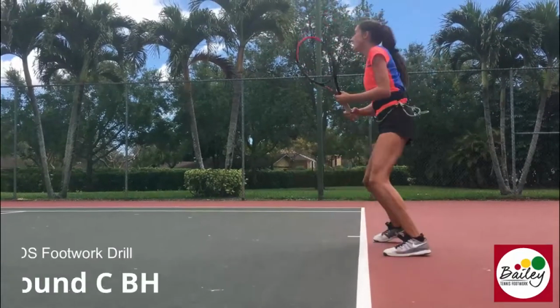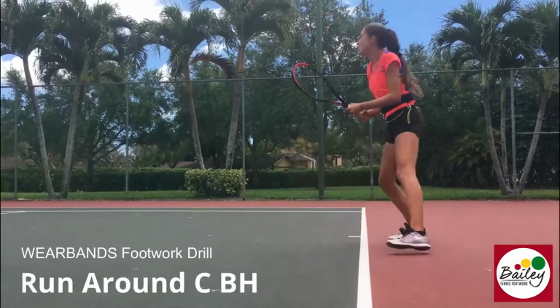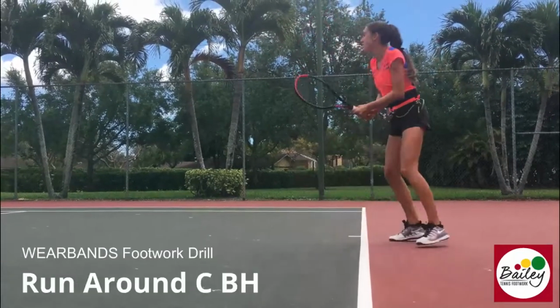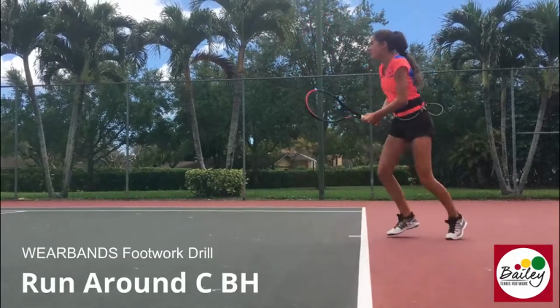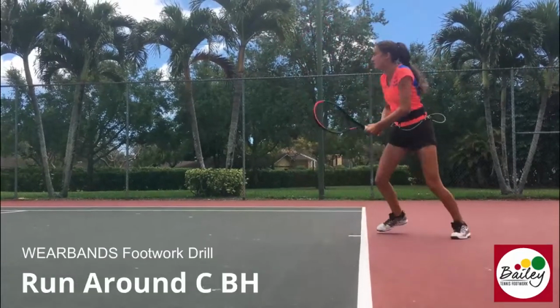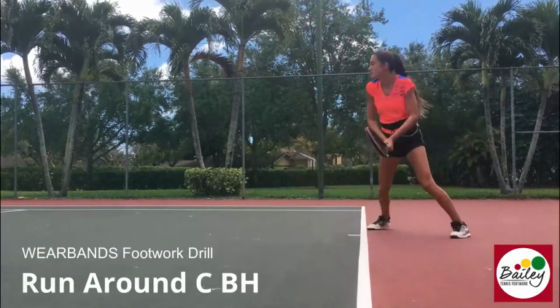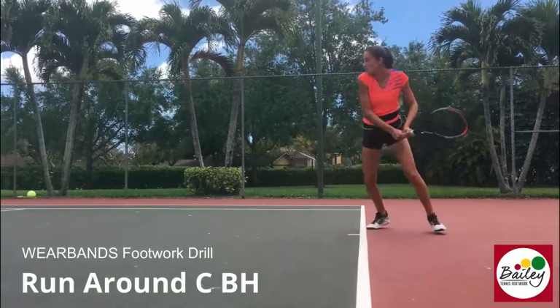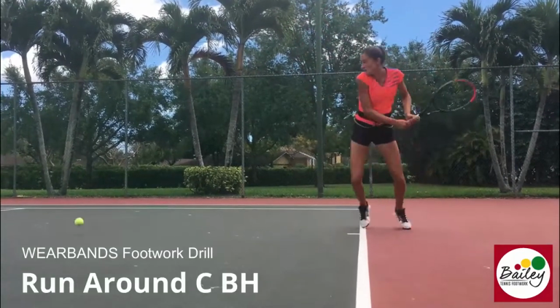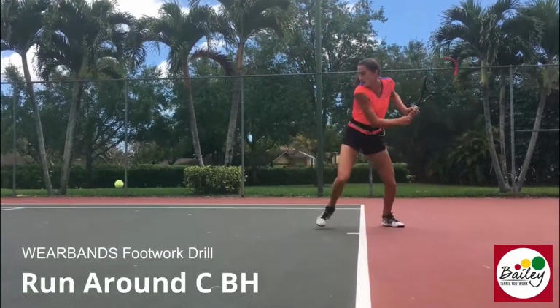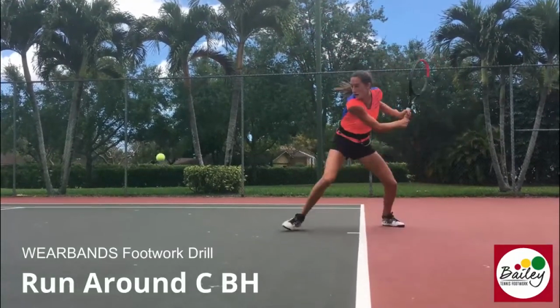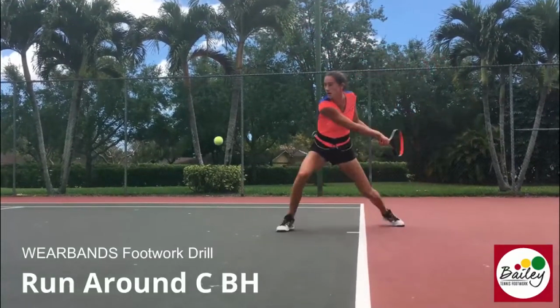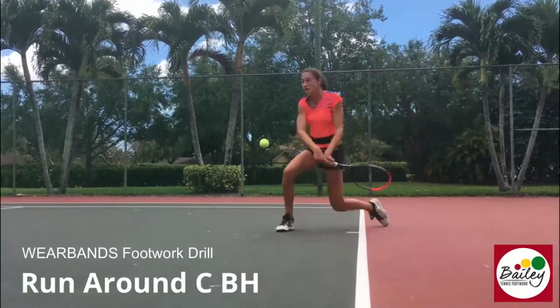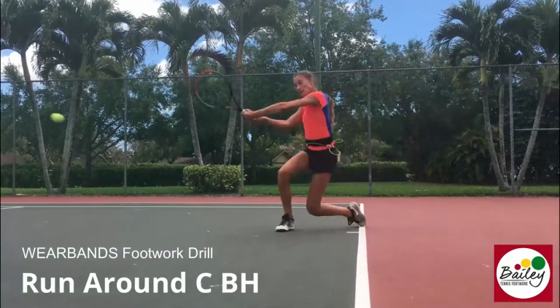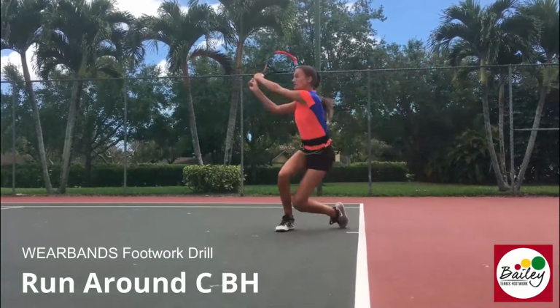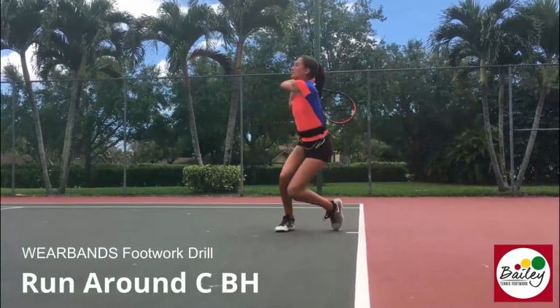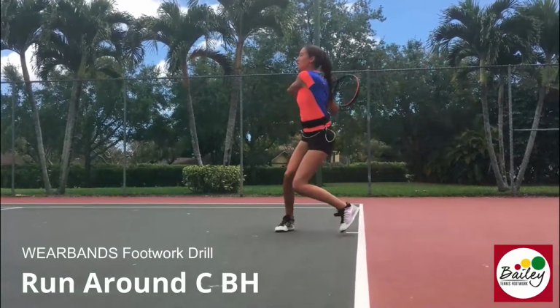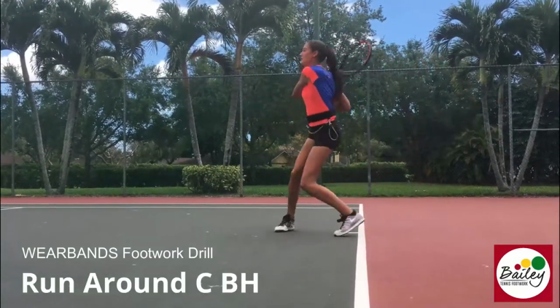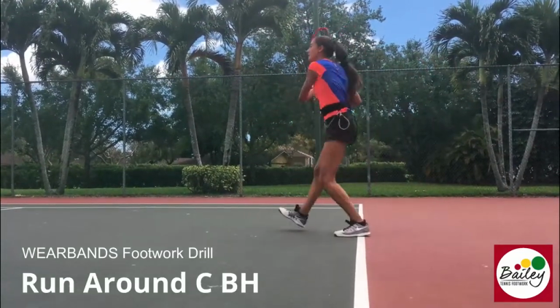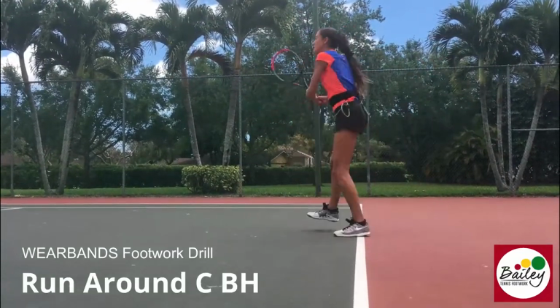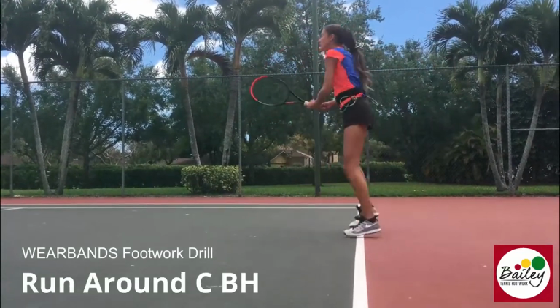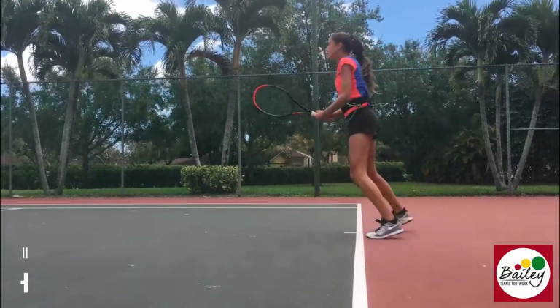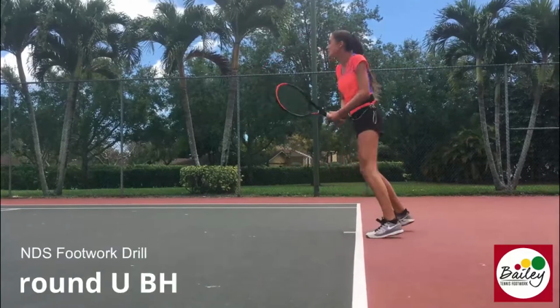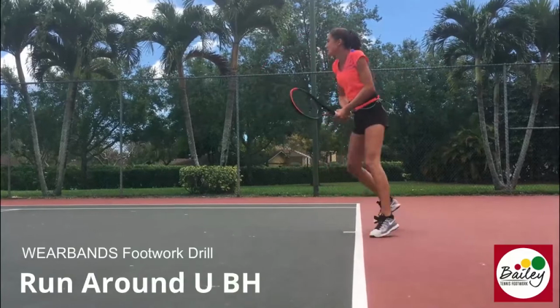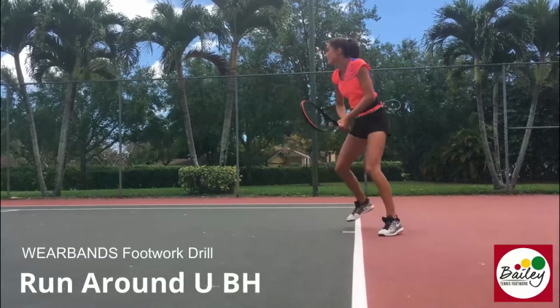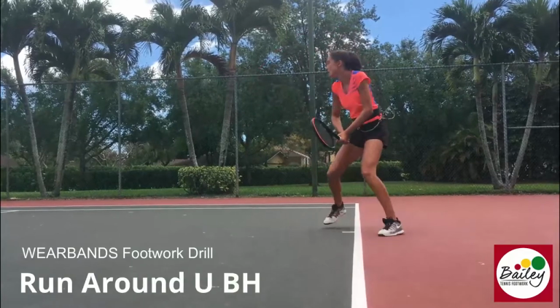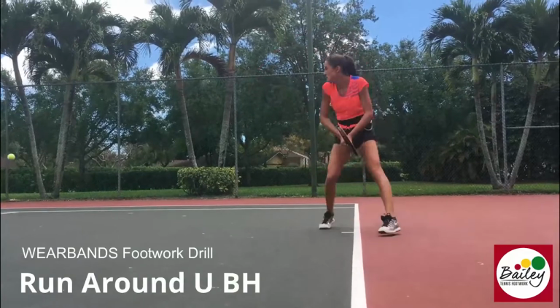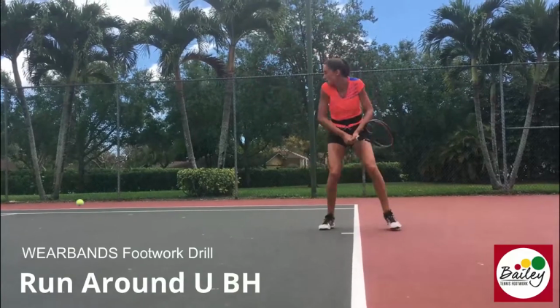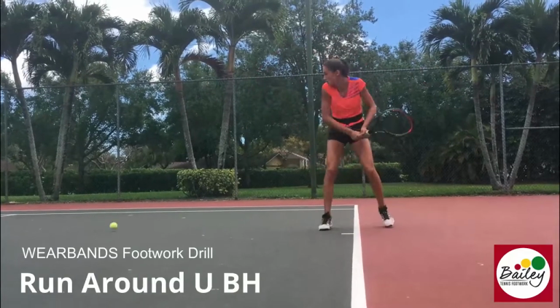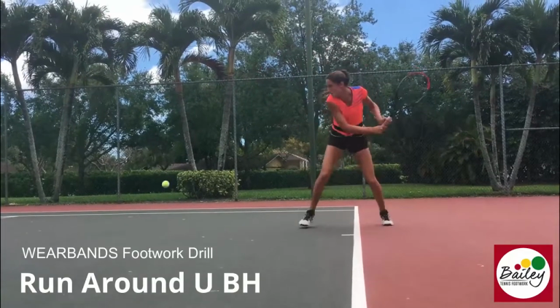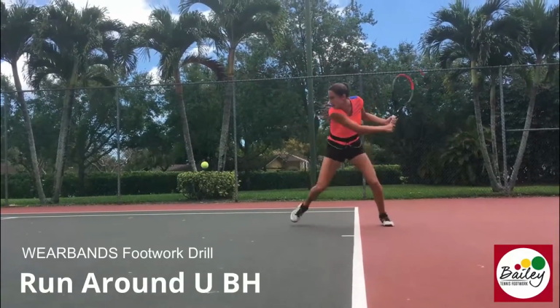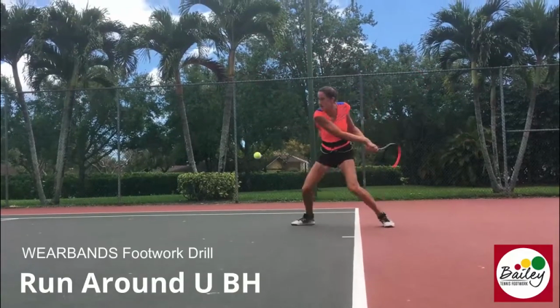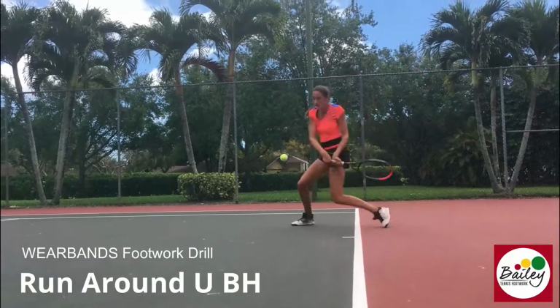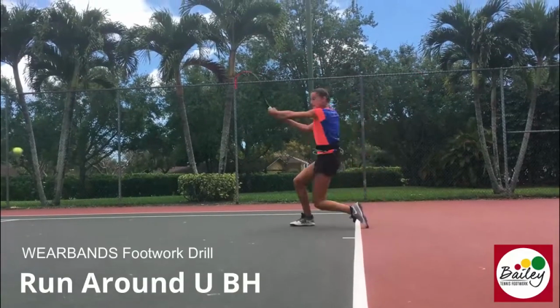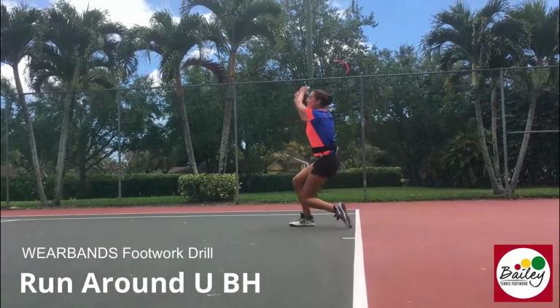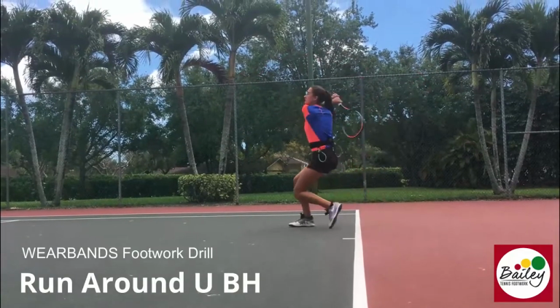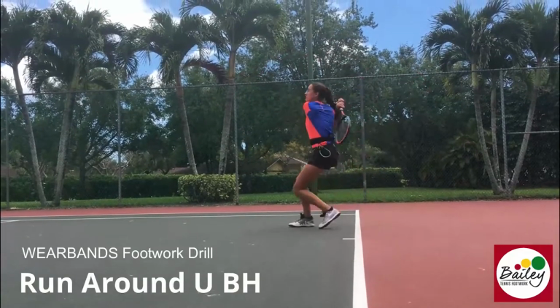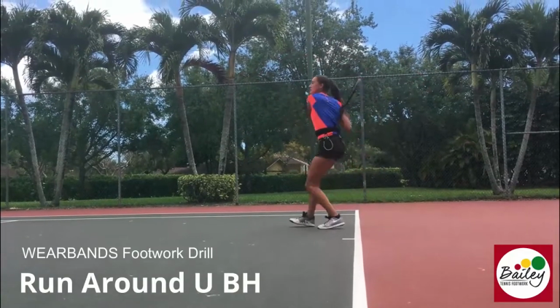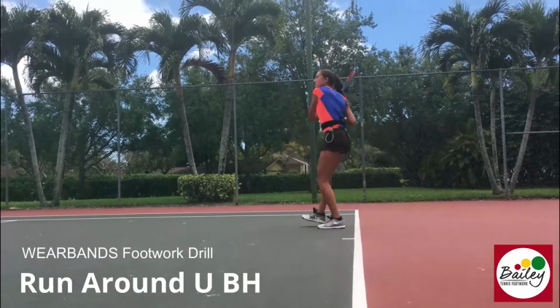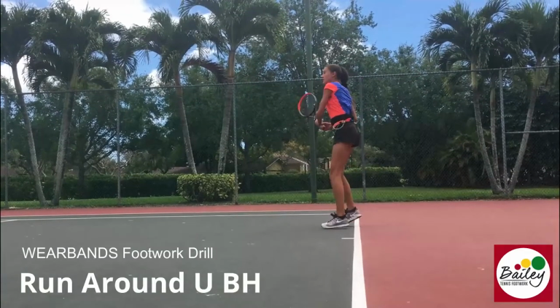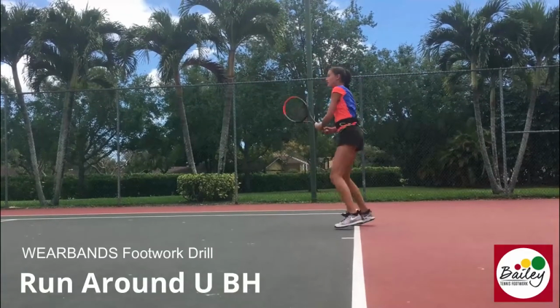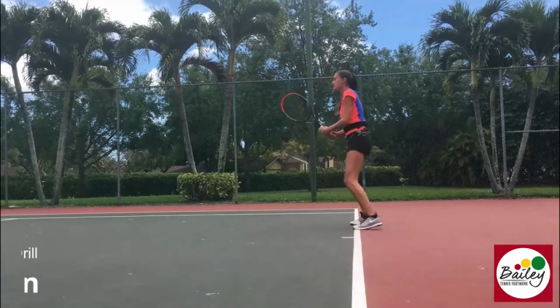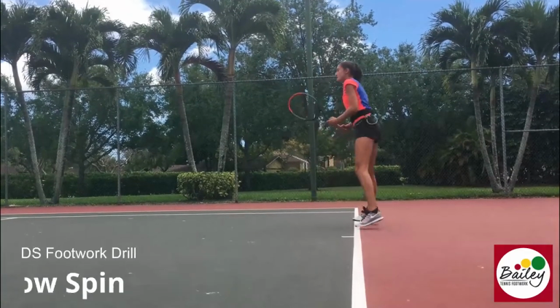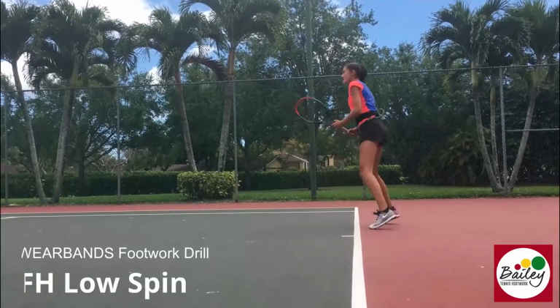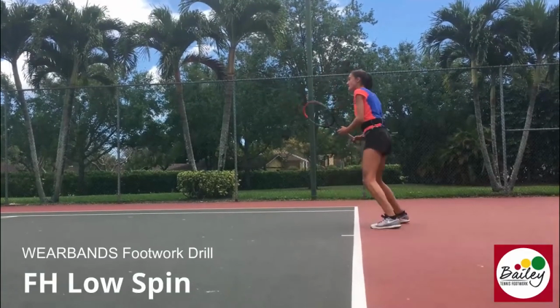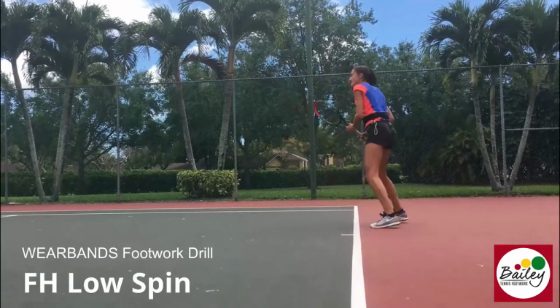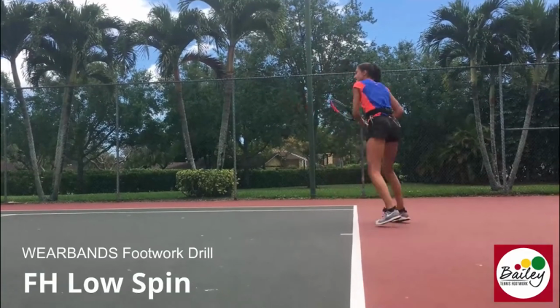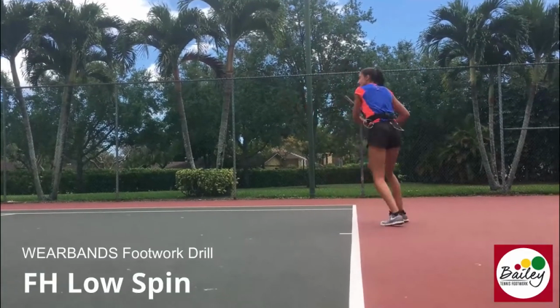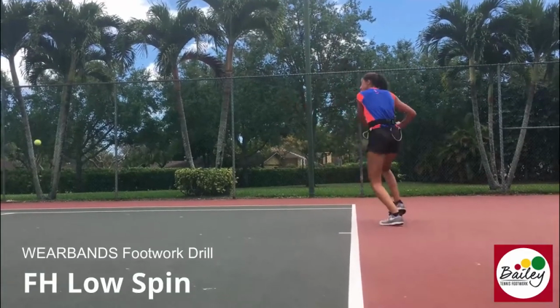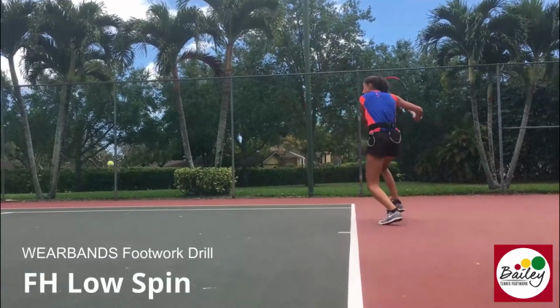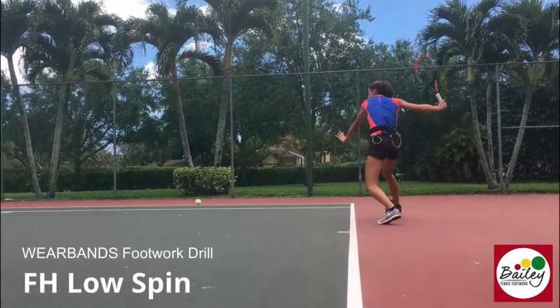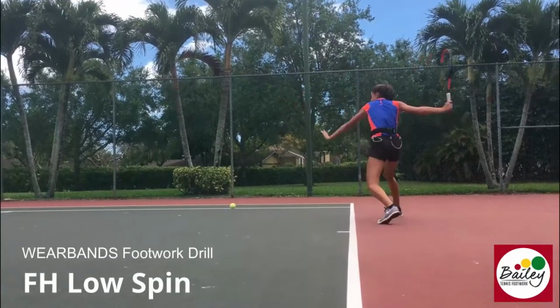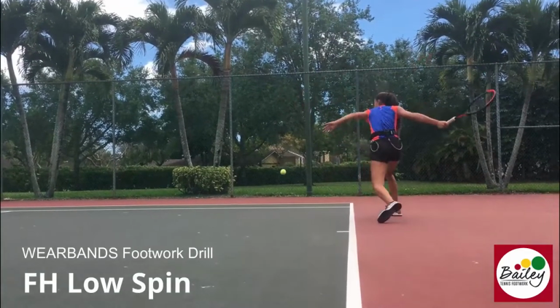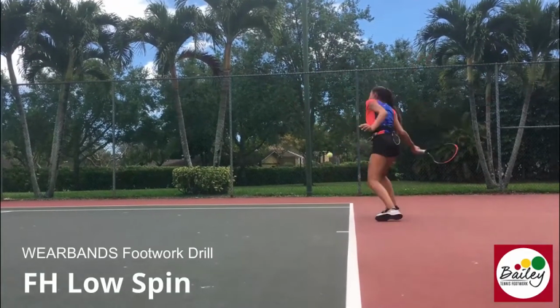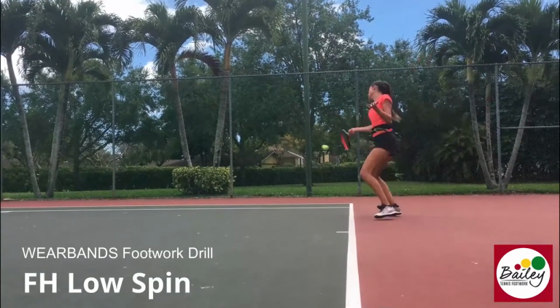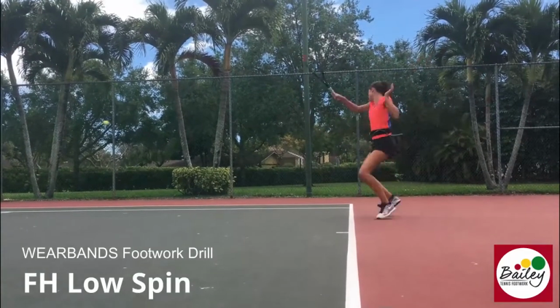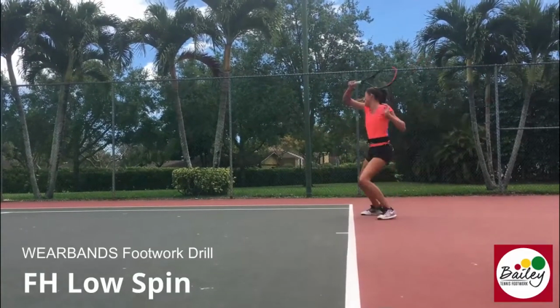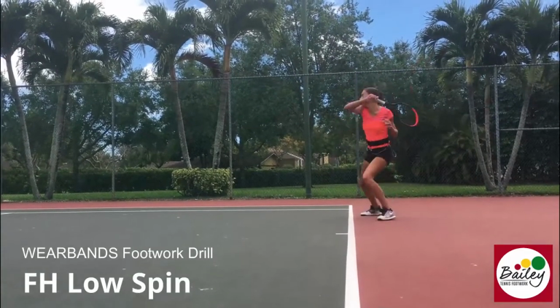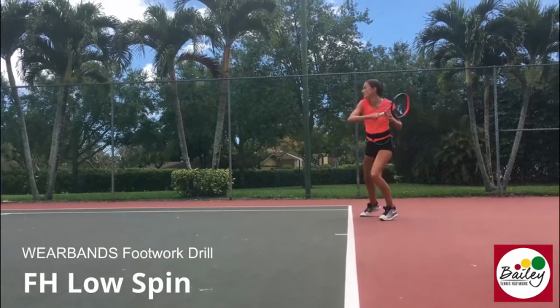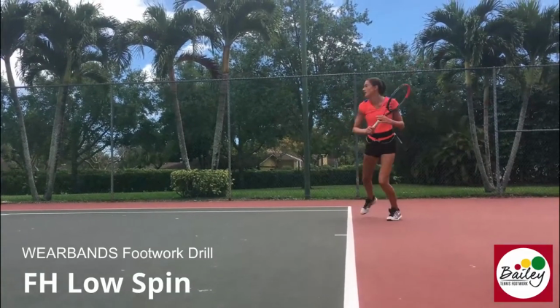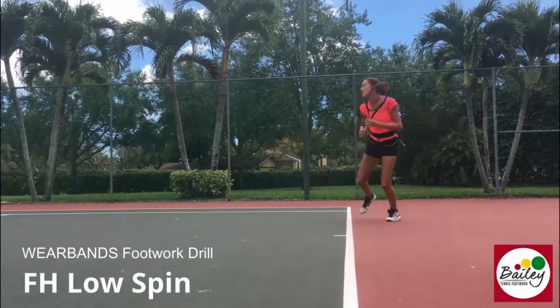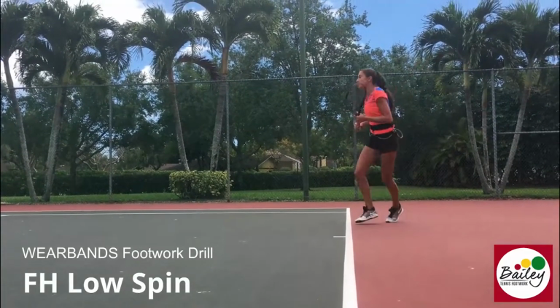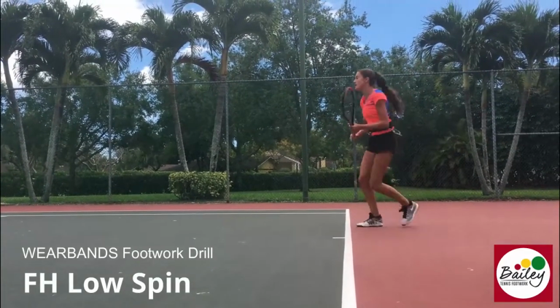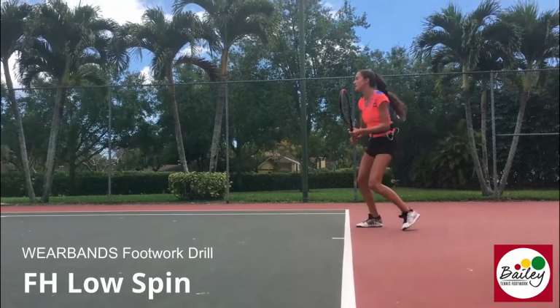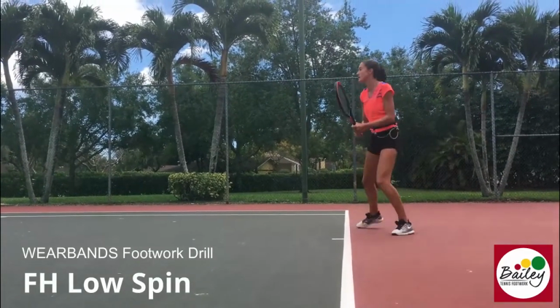Inside out — go, go, go. Inside in with the U shape. Go. This is nice — really dropping. Low spin. Hip. And again, low spin.